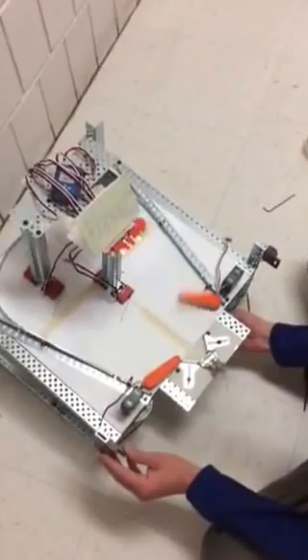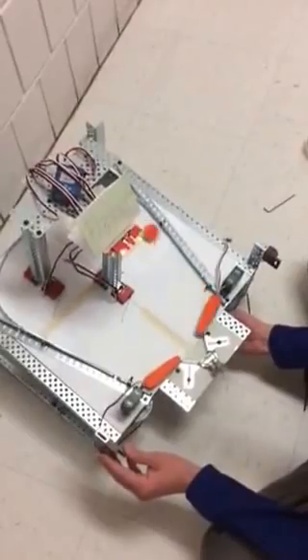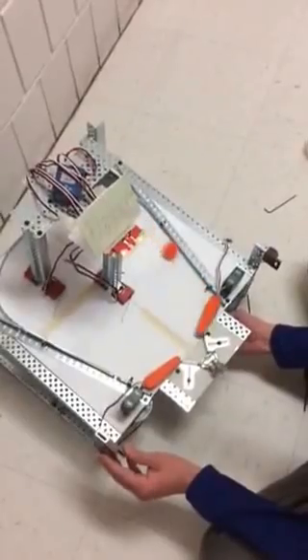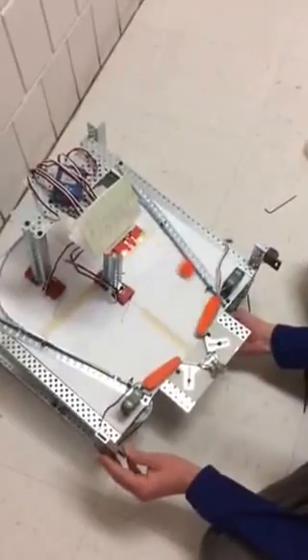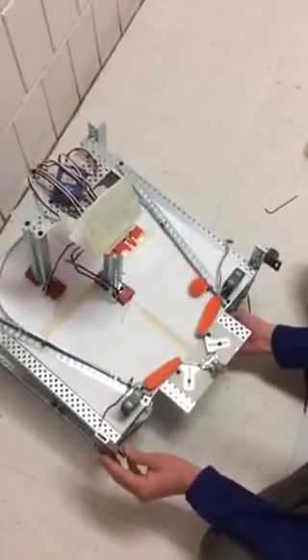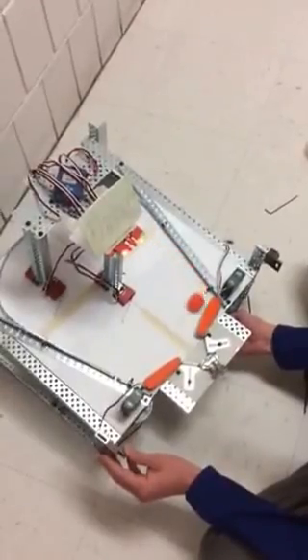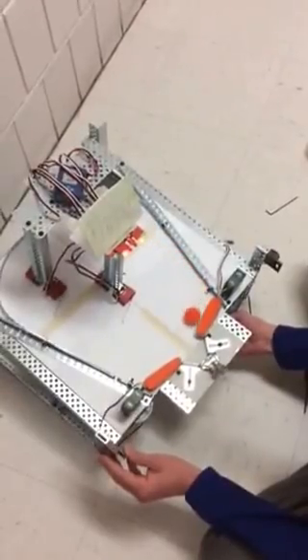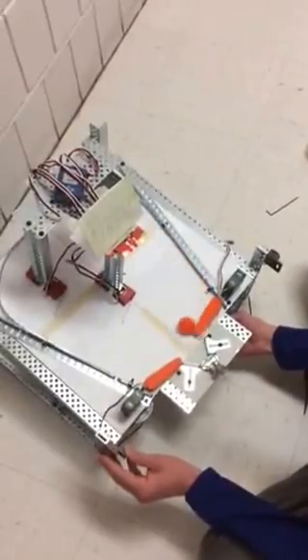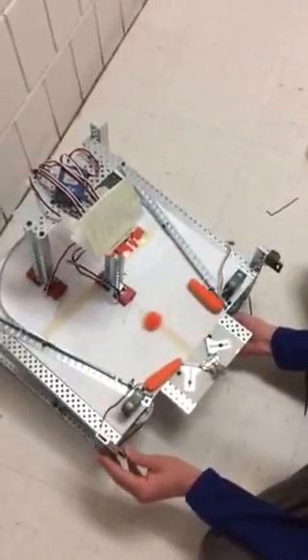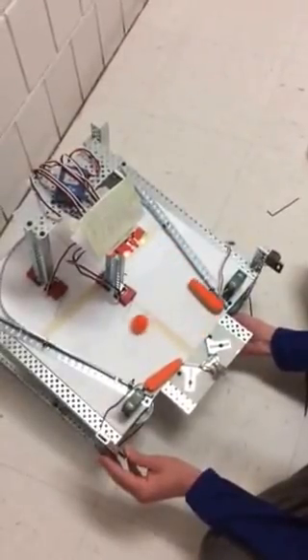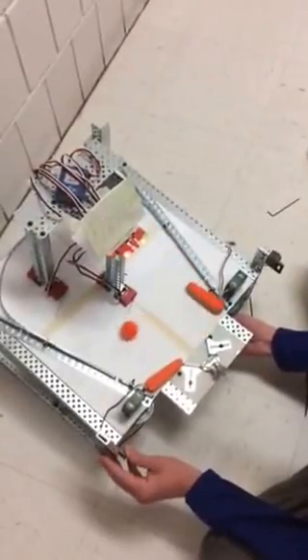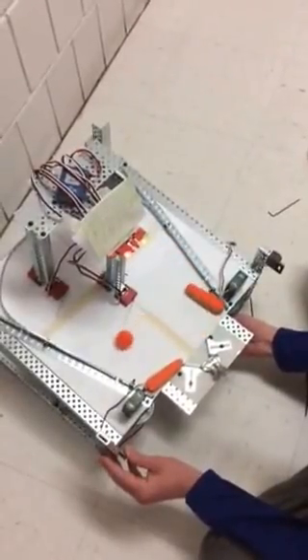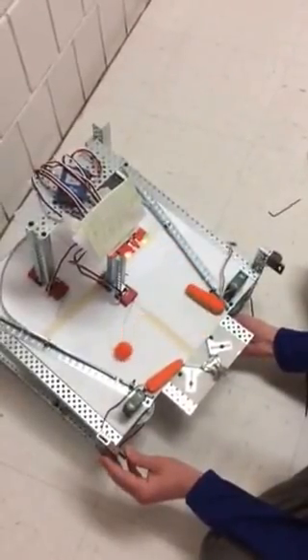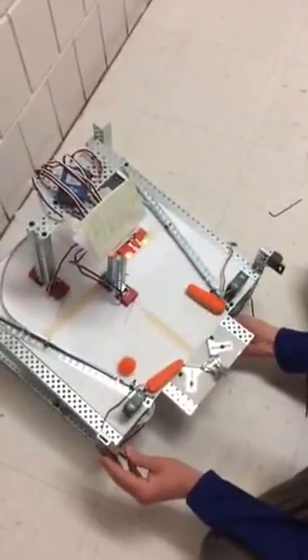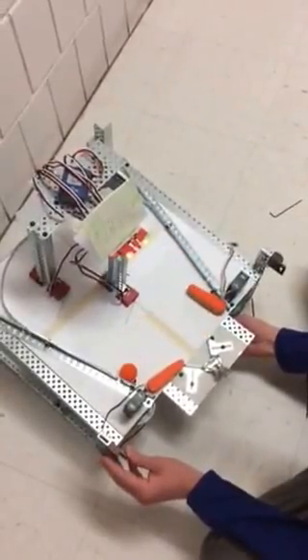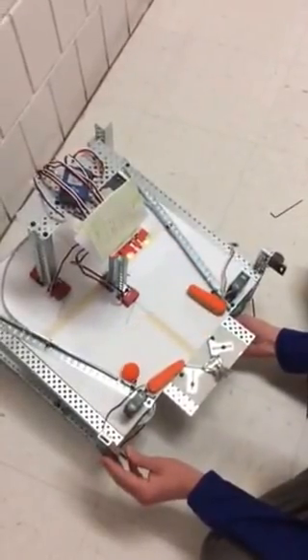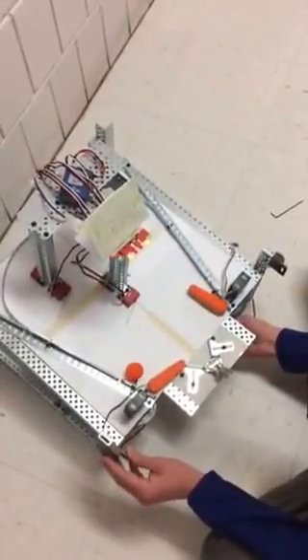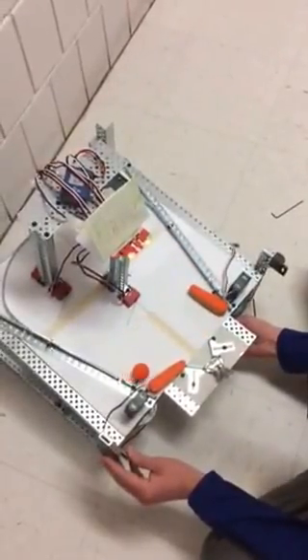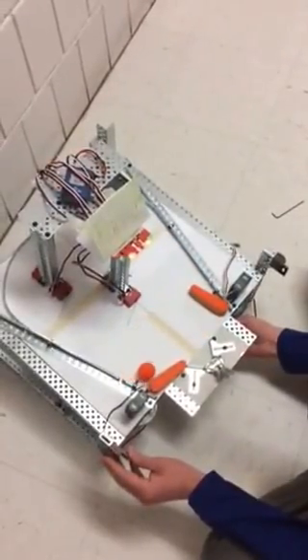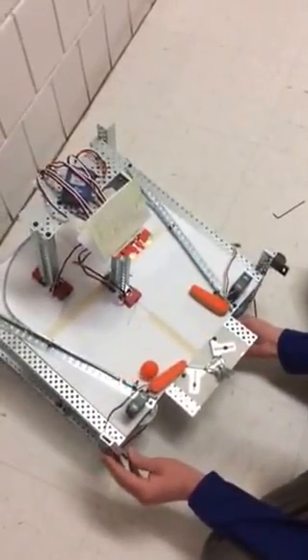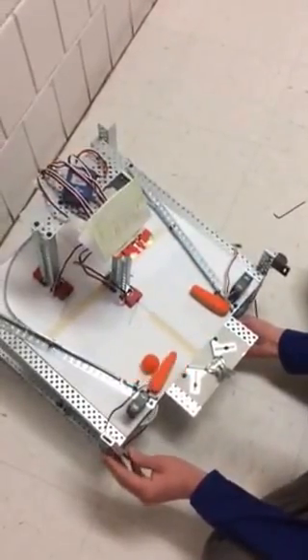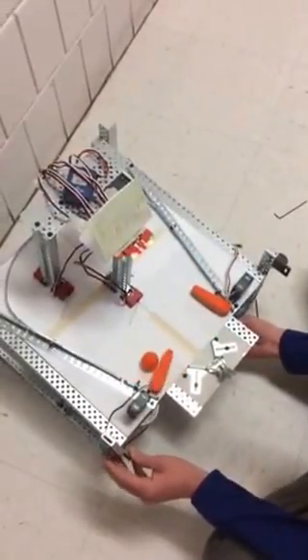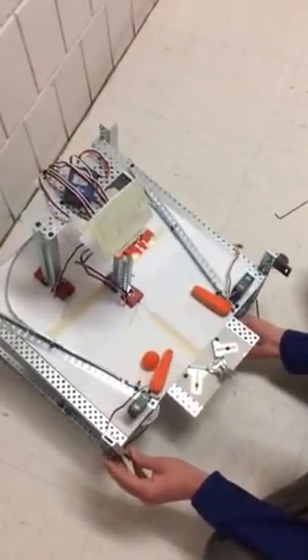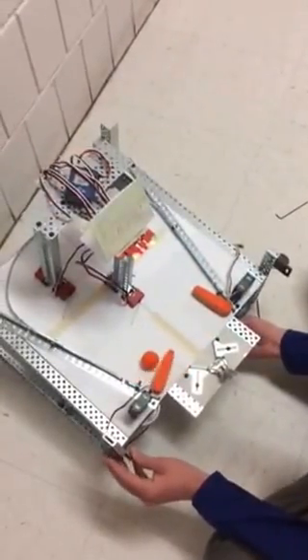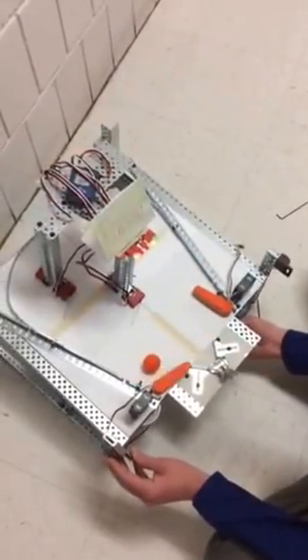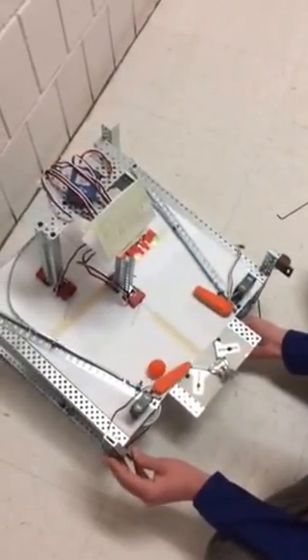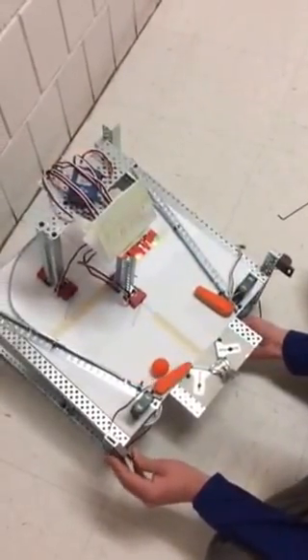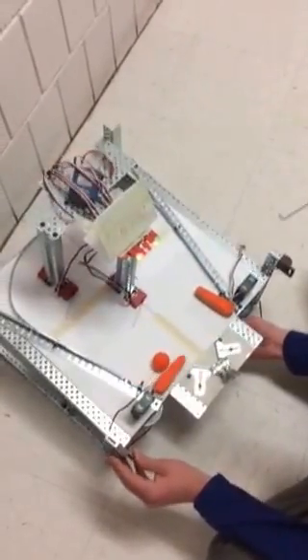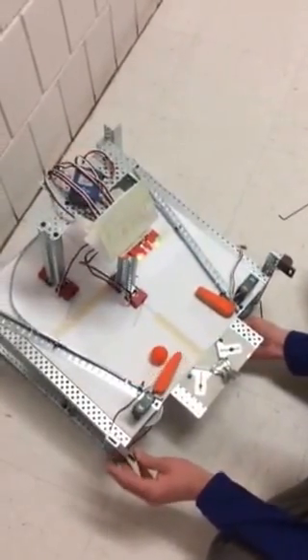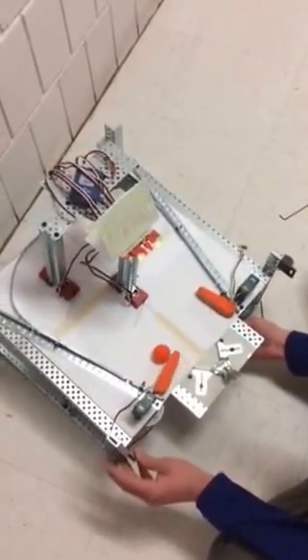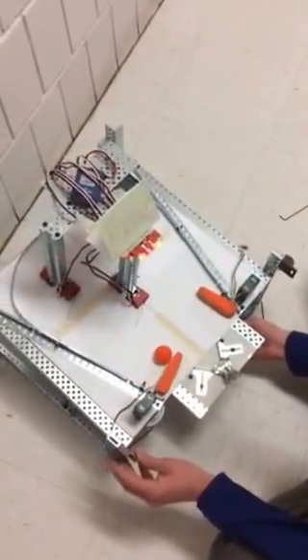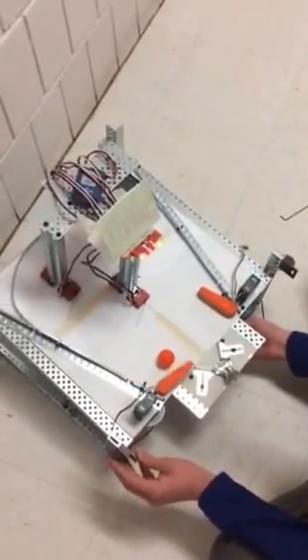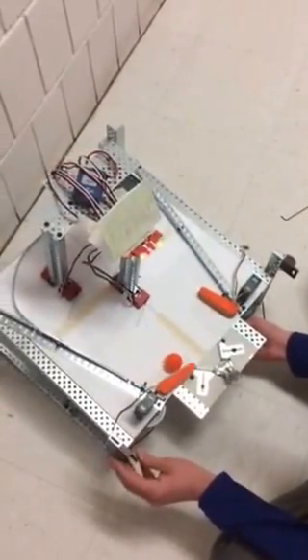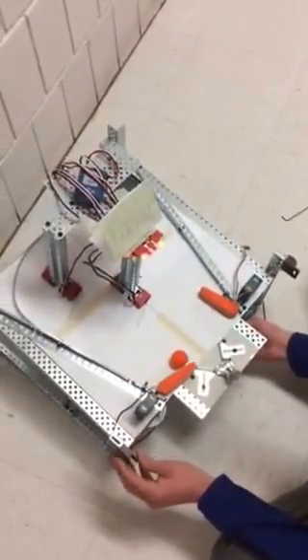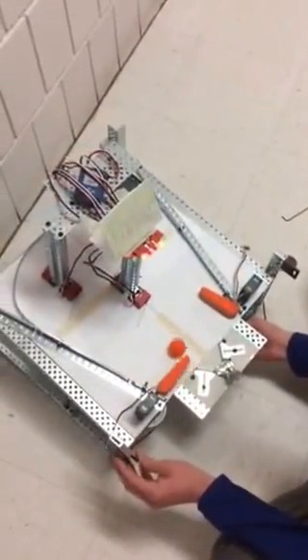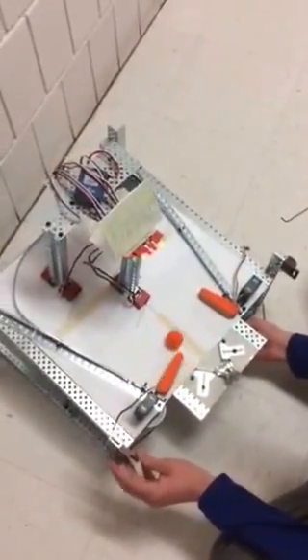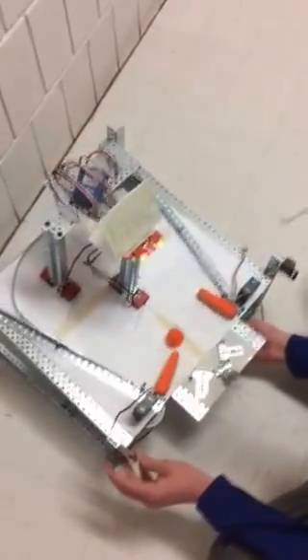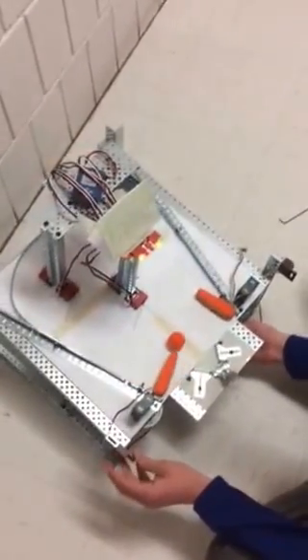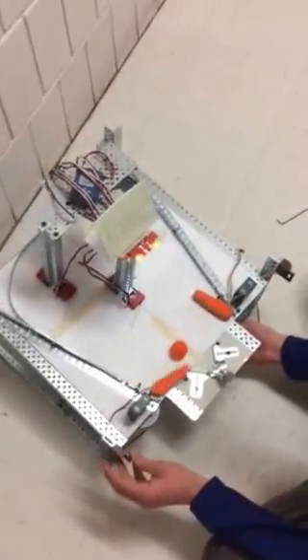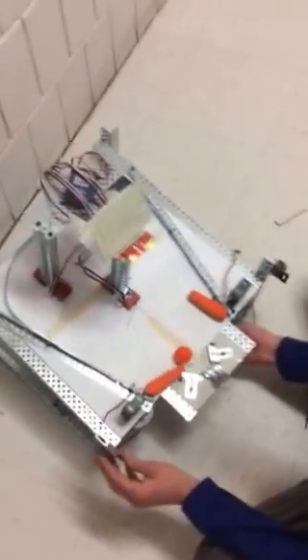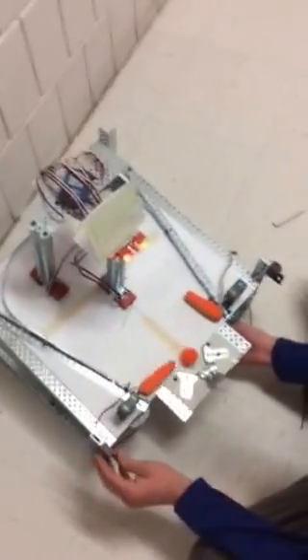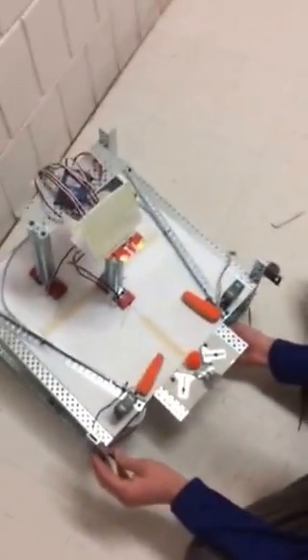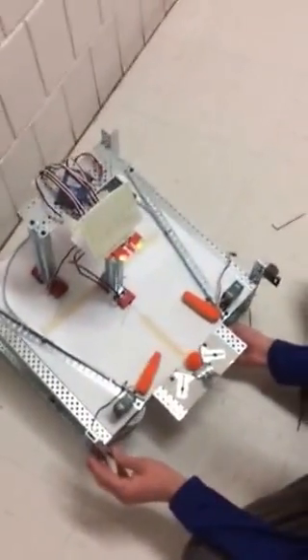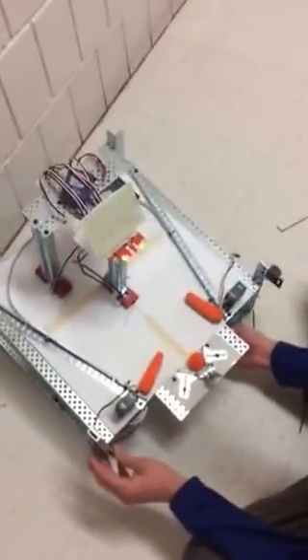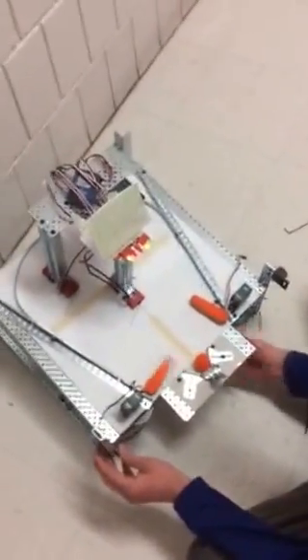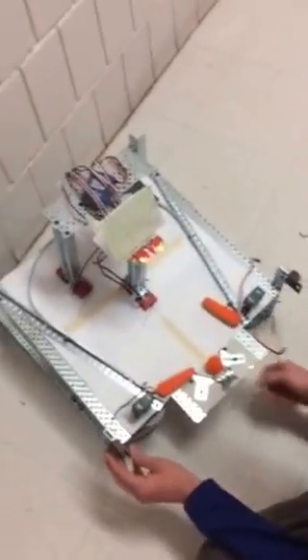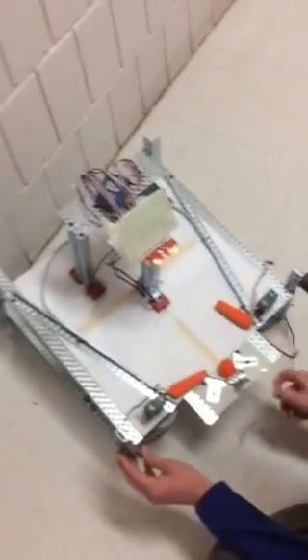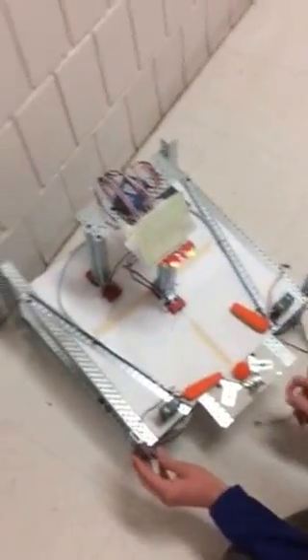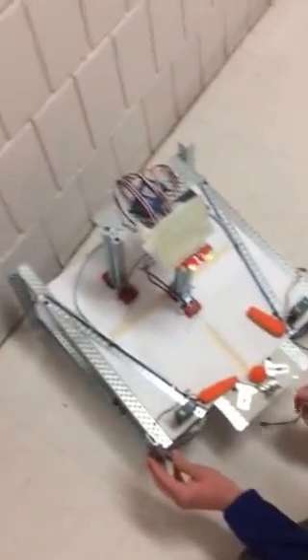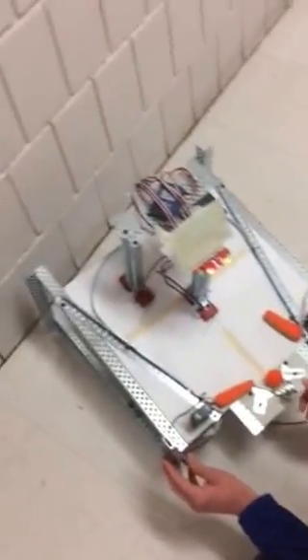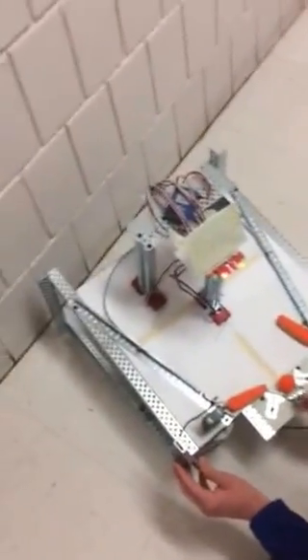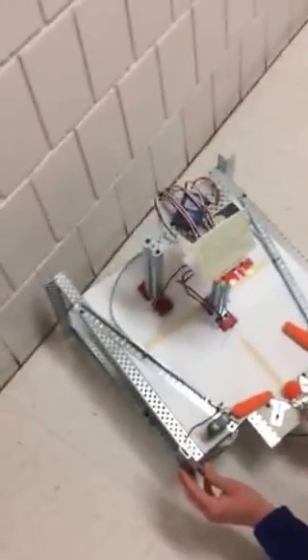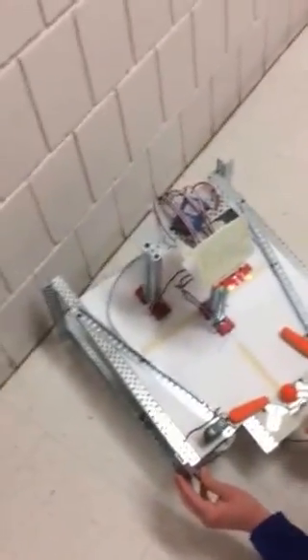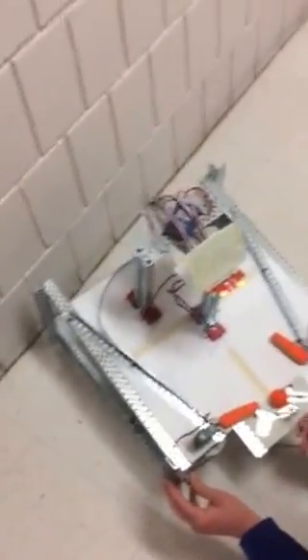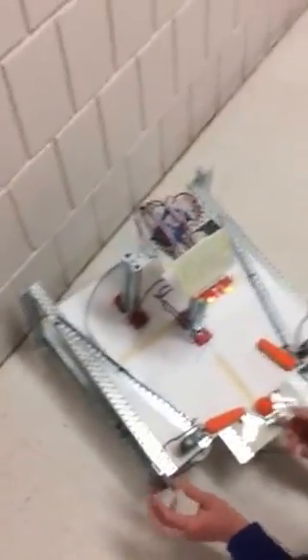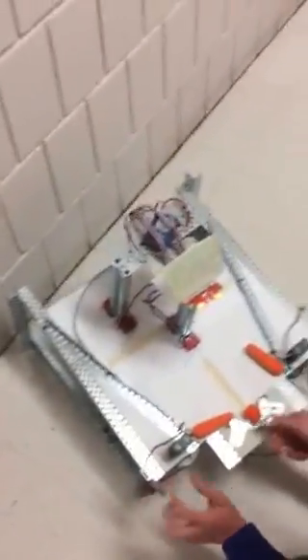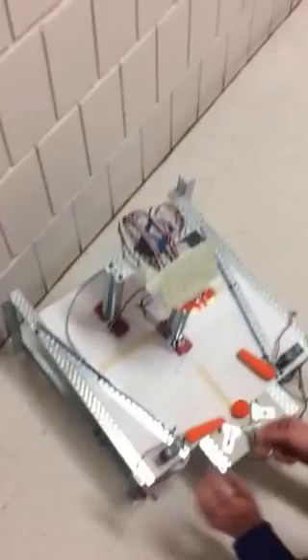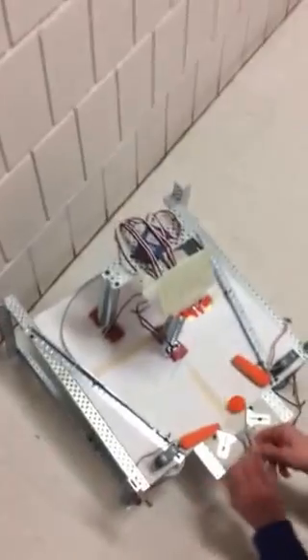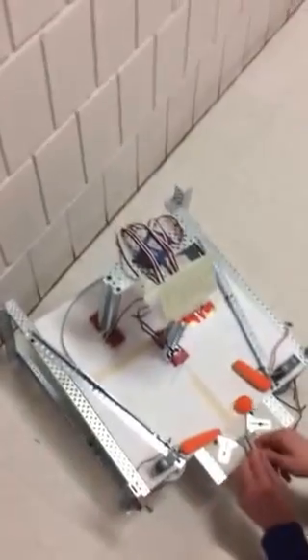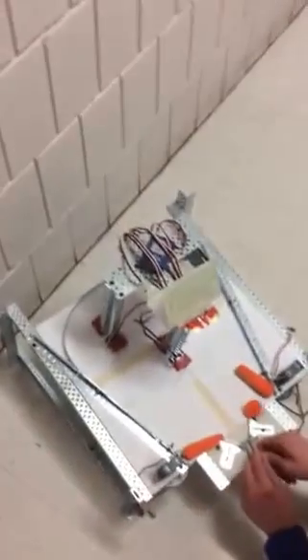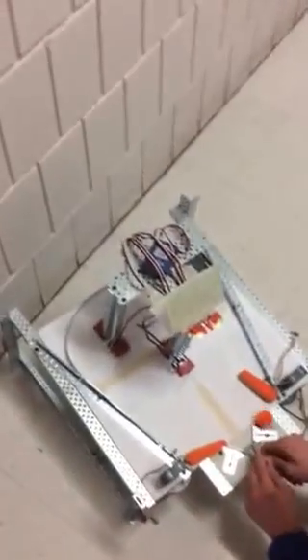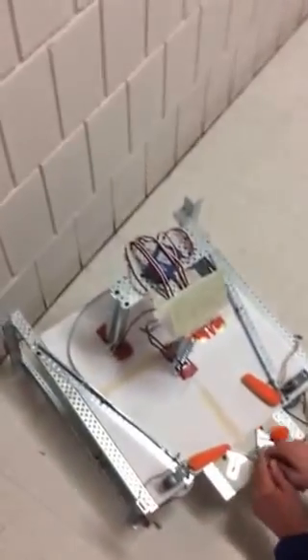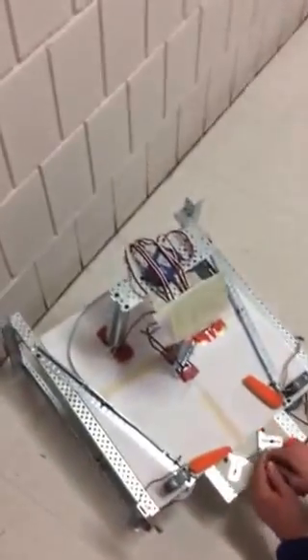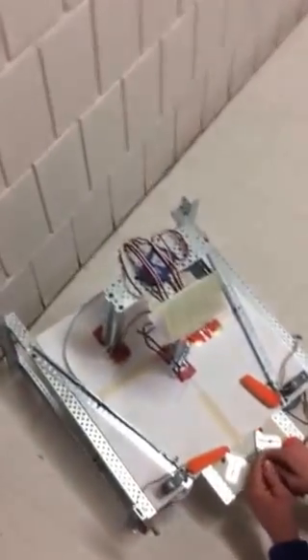It was working — past tense — but something broke on it. We don't know what's going on here.